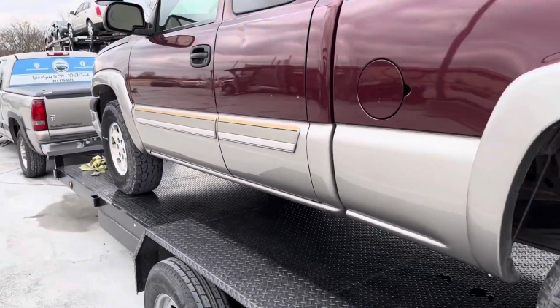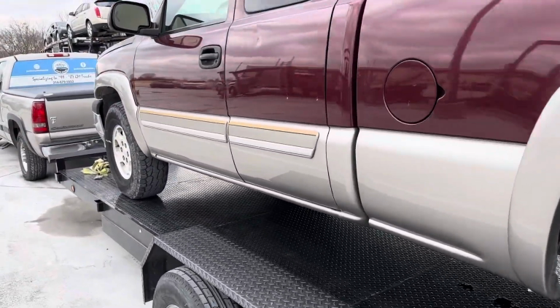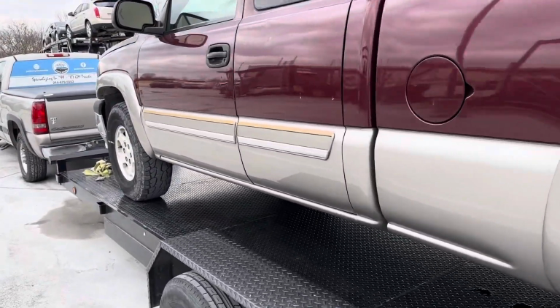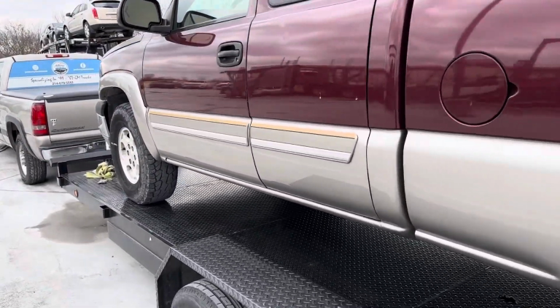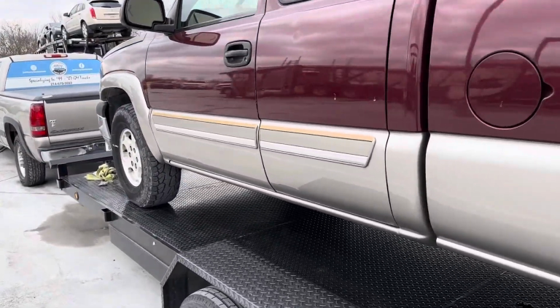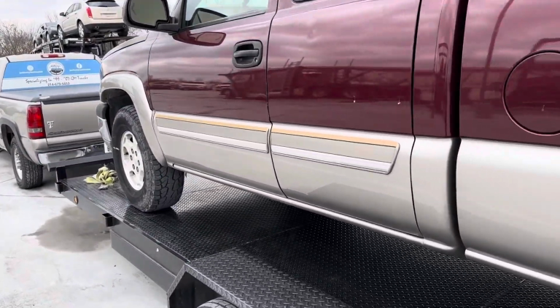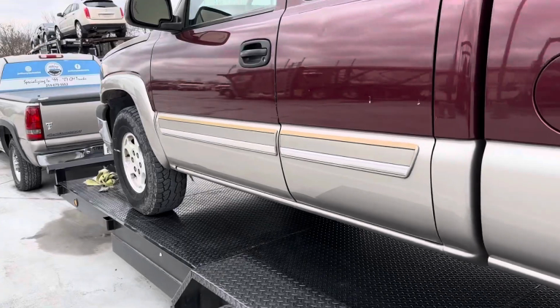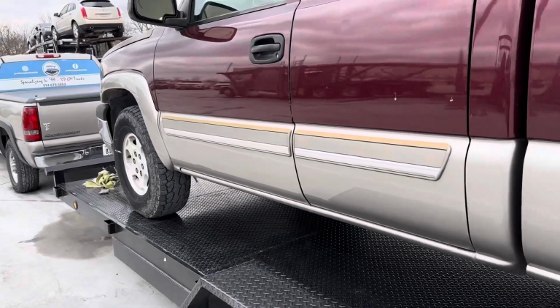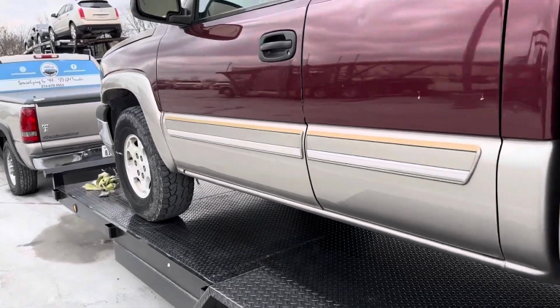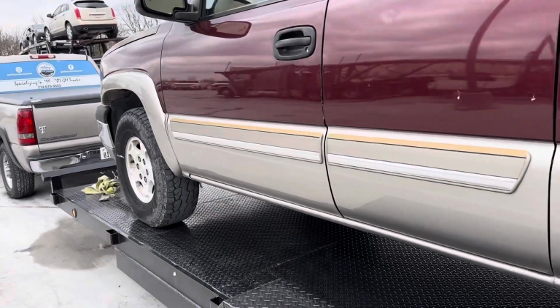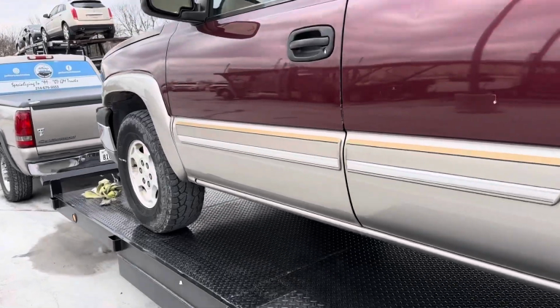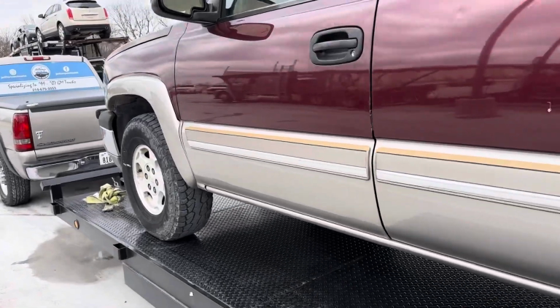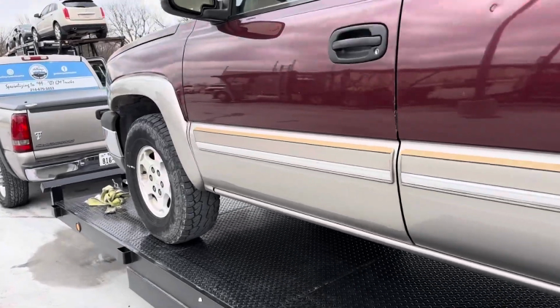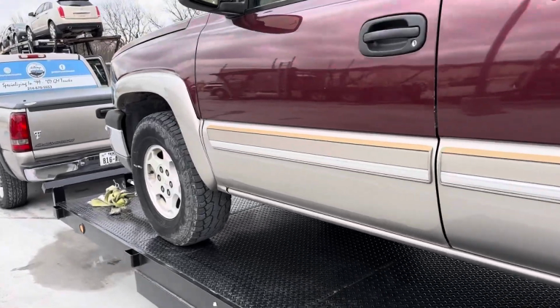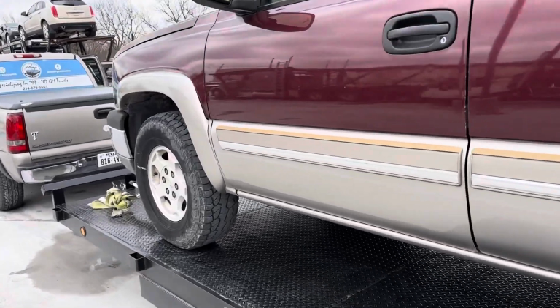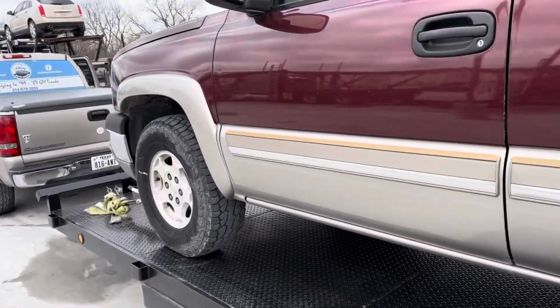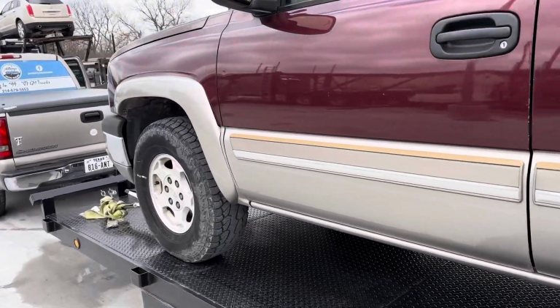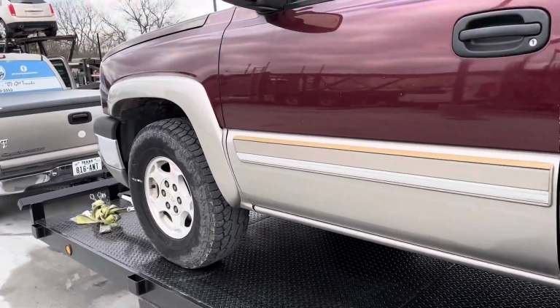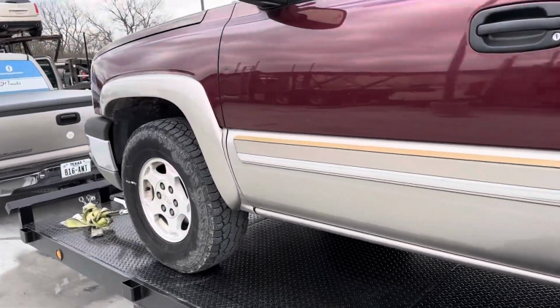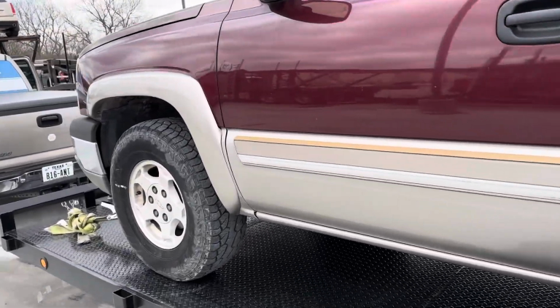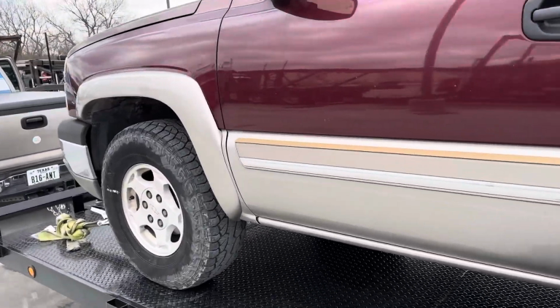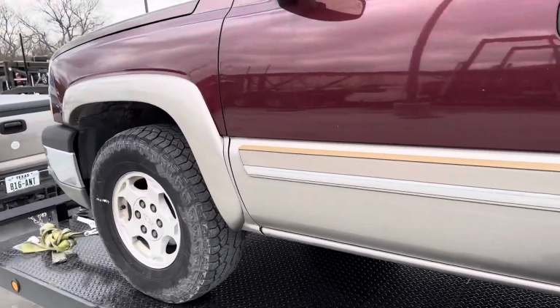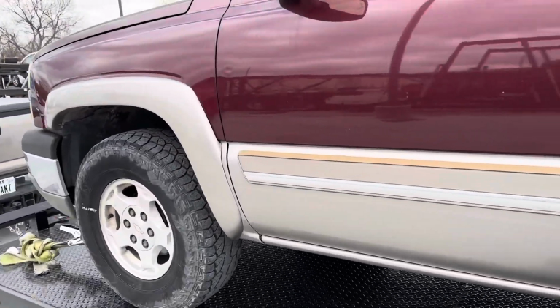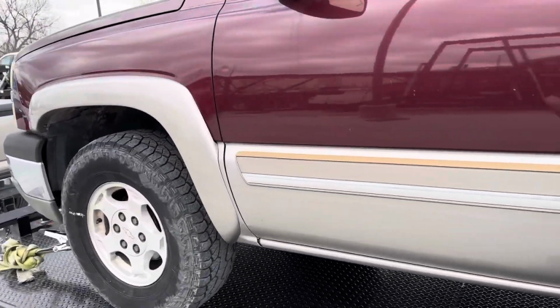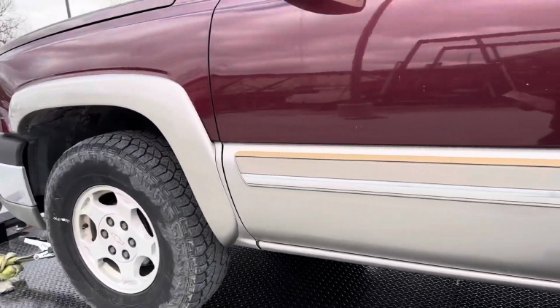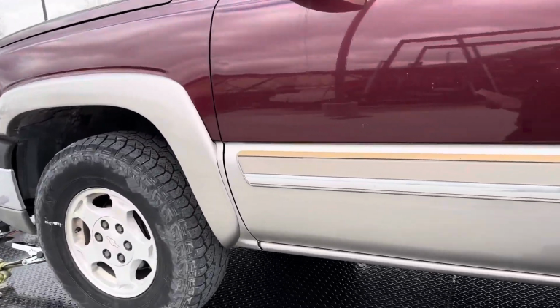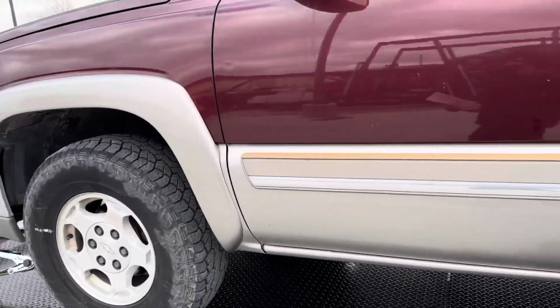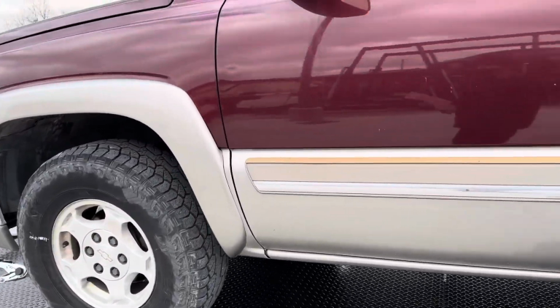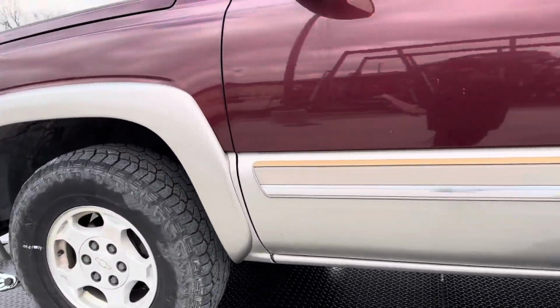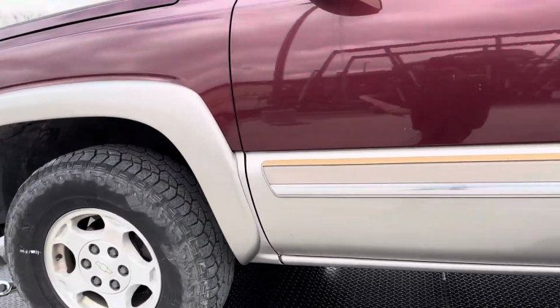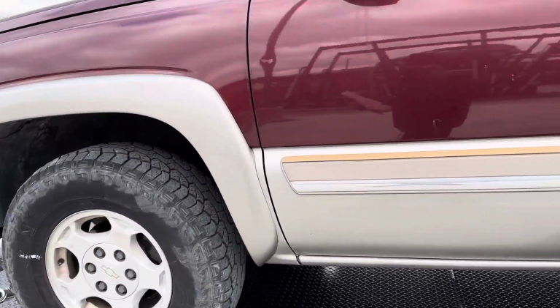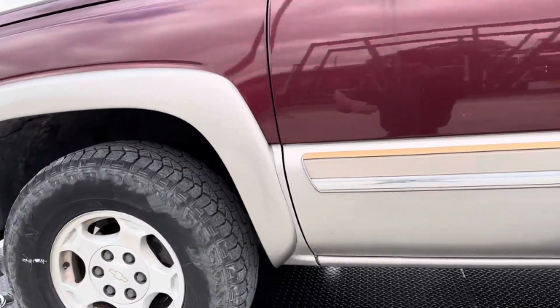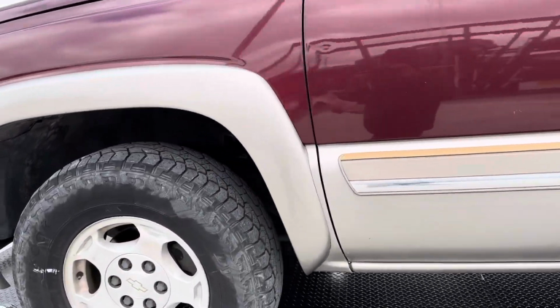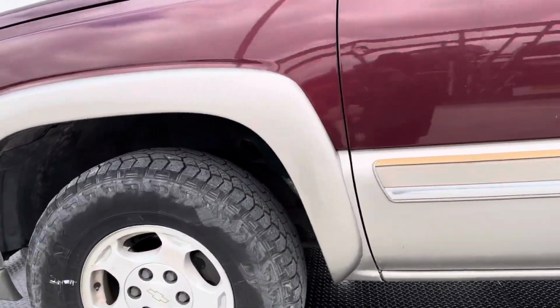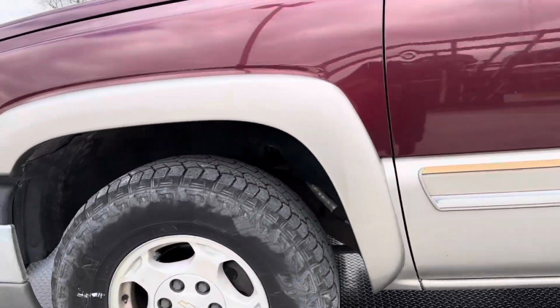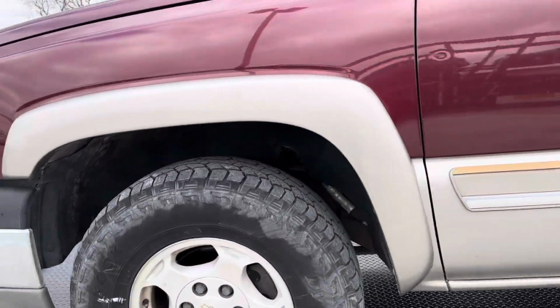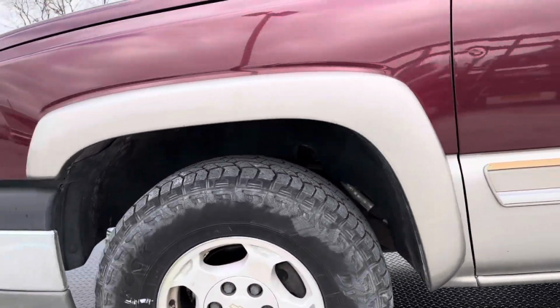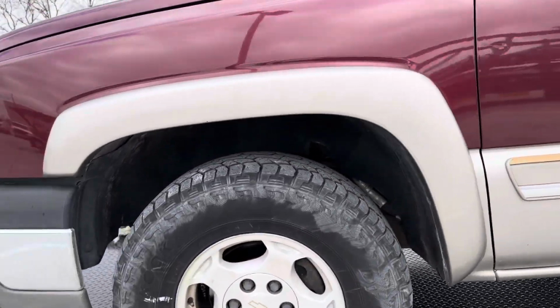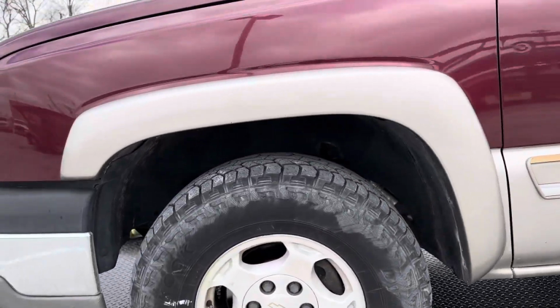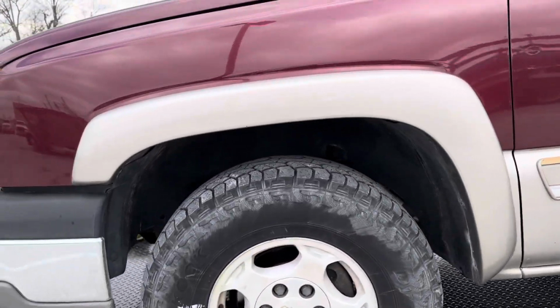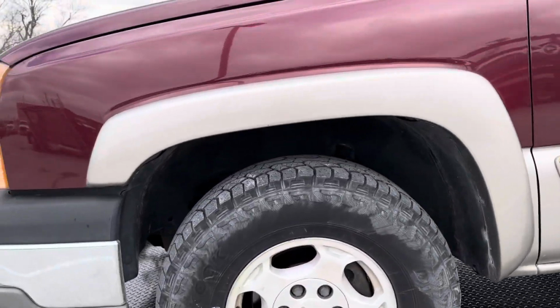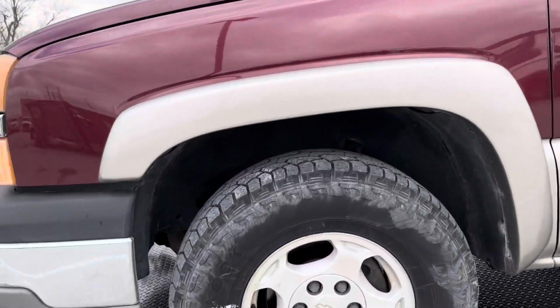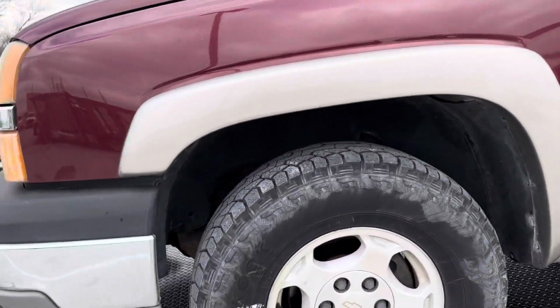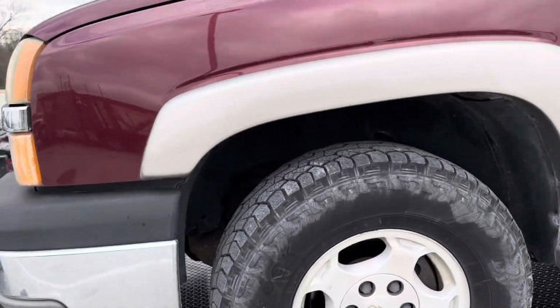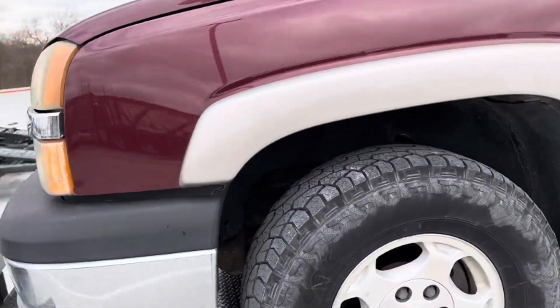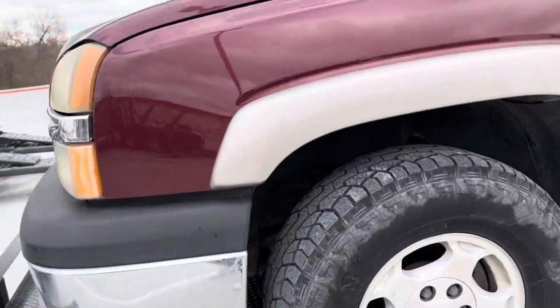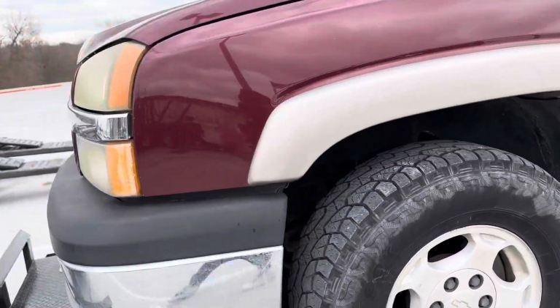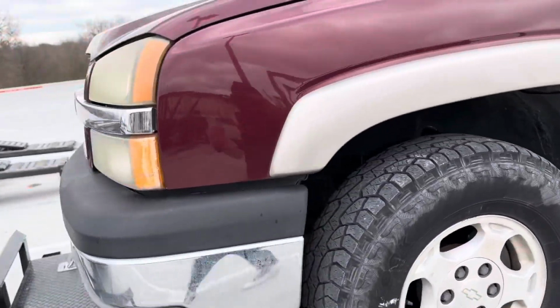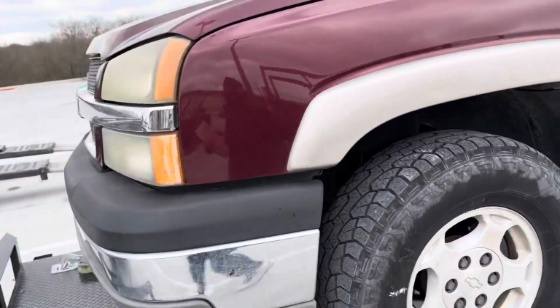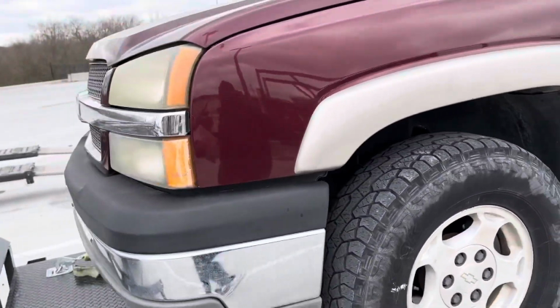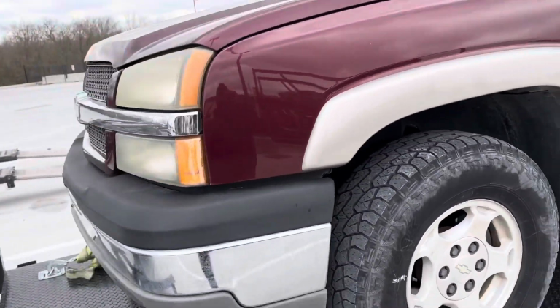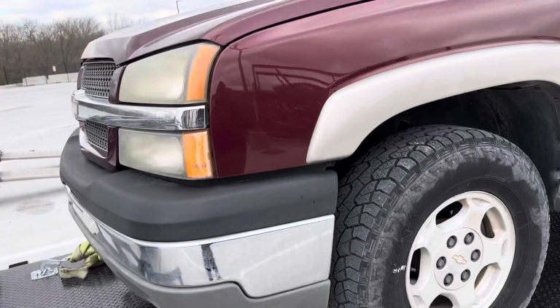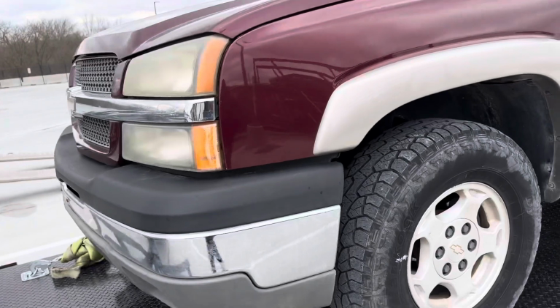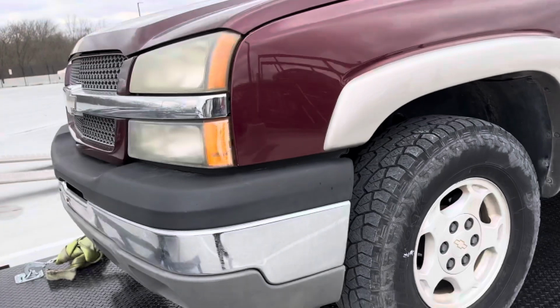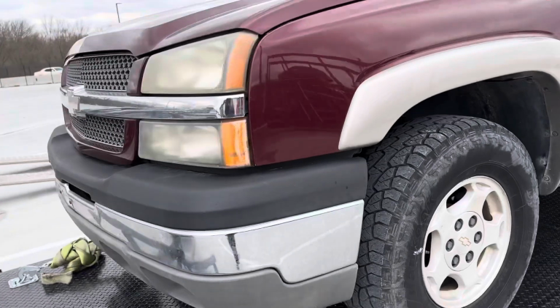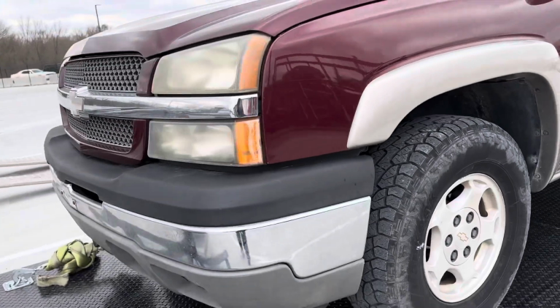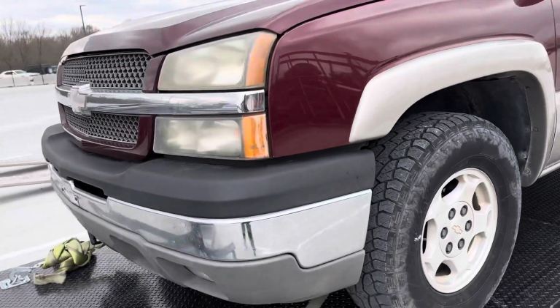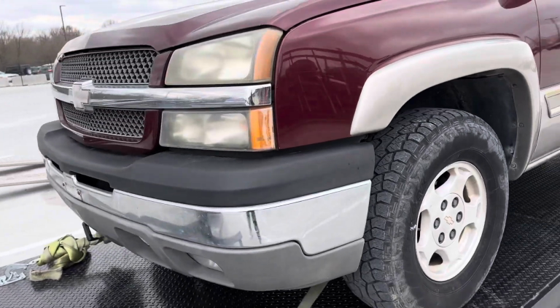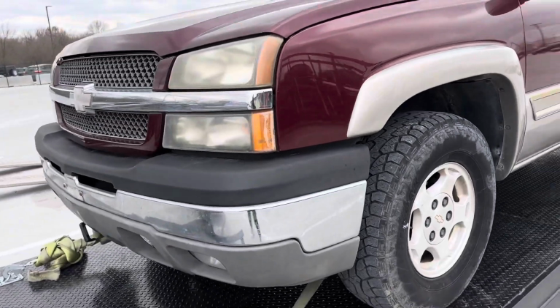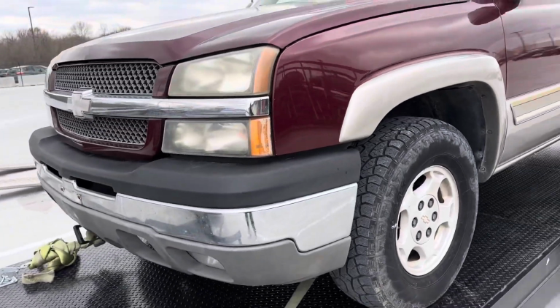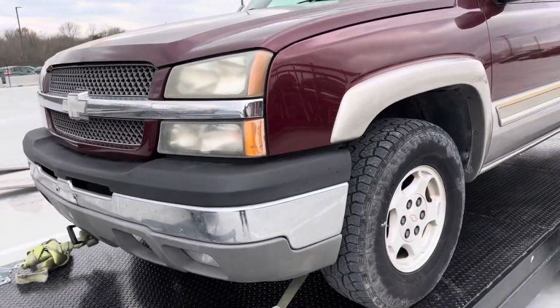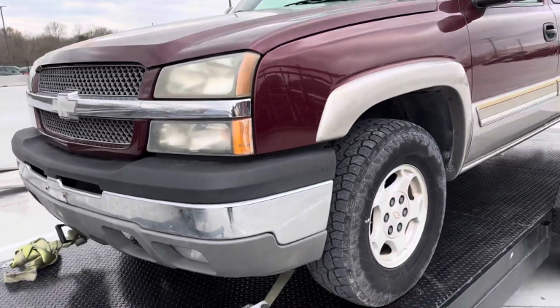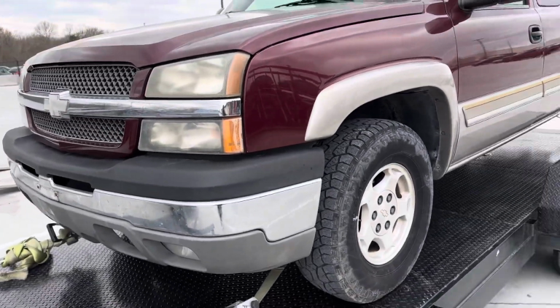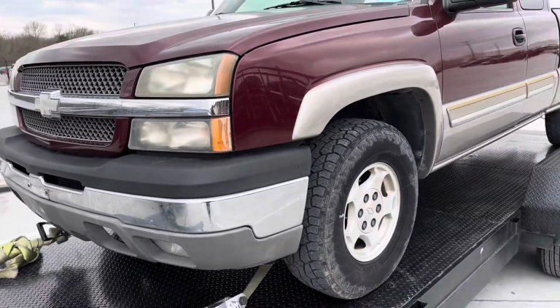Y'all stay tuned though. I got some more content, some more trucks that I bought this week coming soon. I just wanted to do a quick walk around on this one.